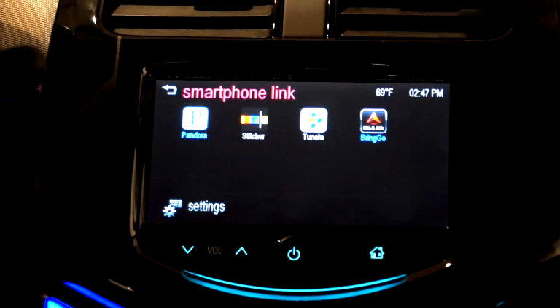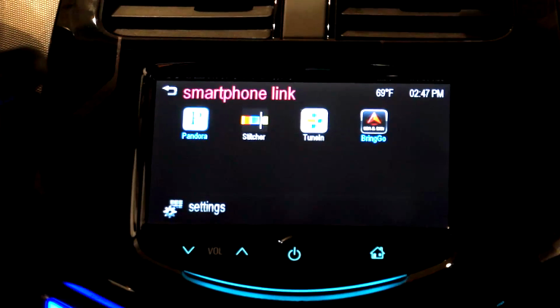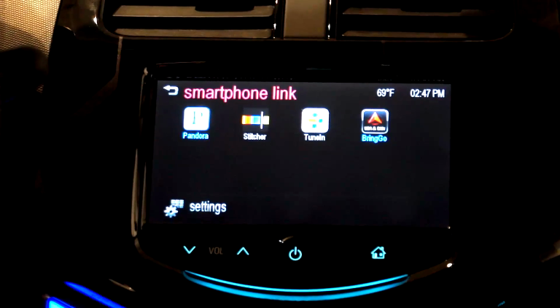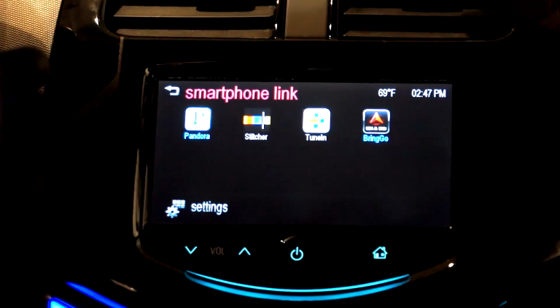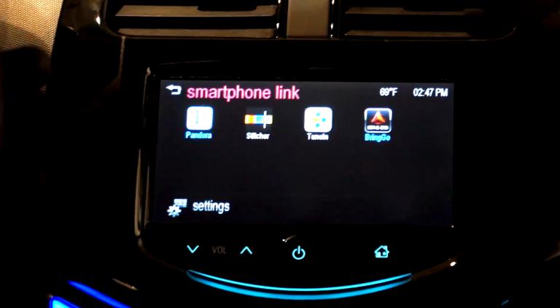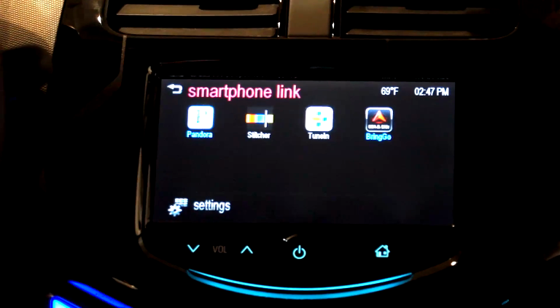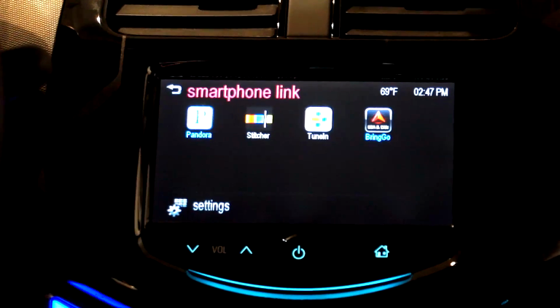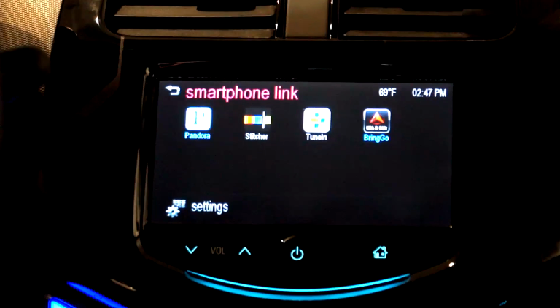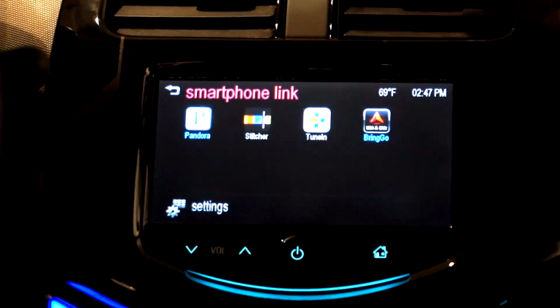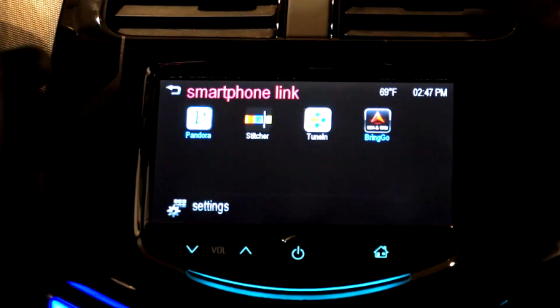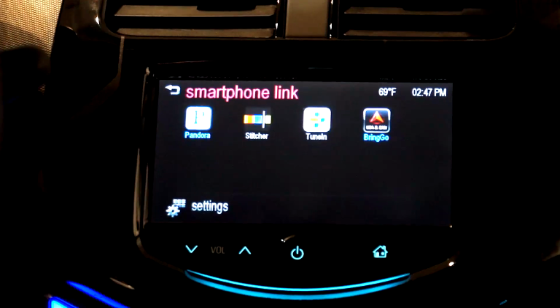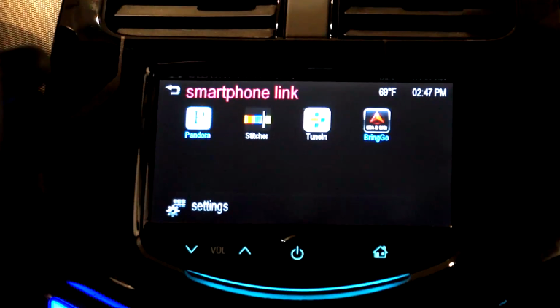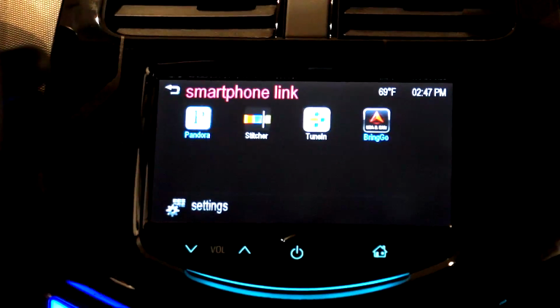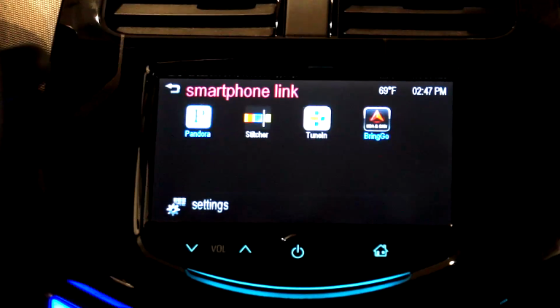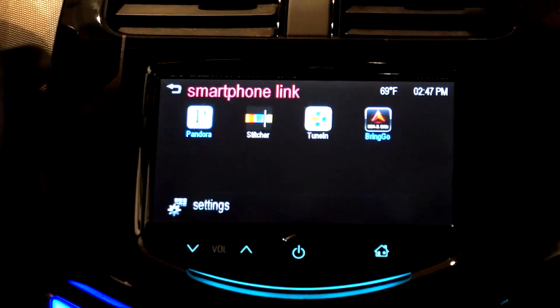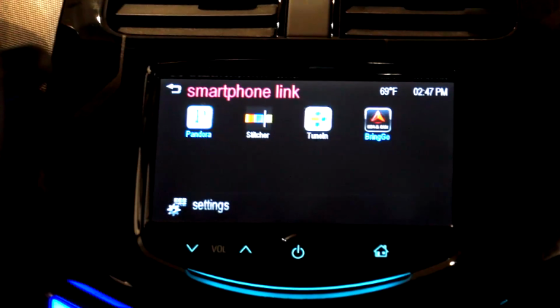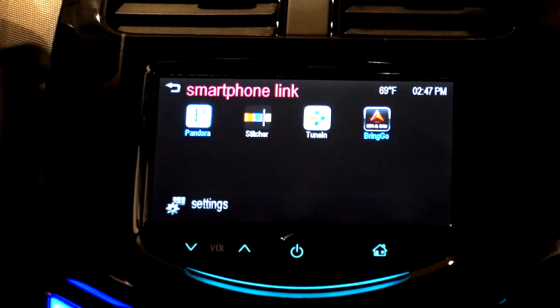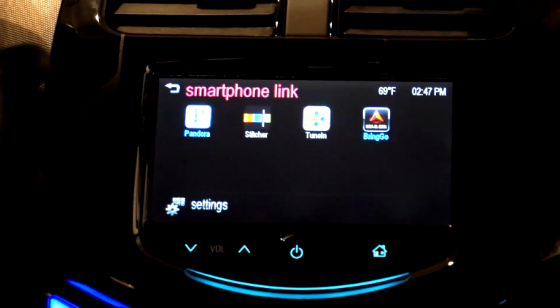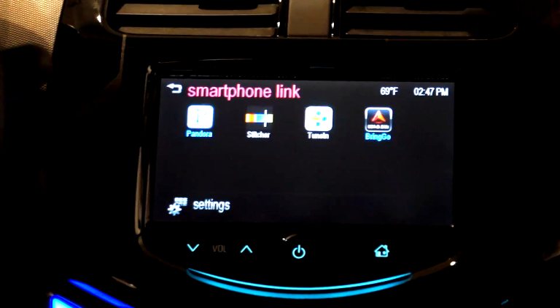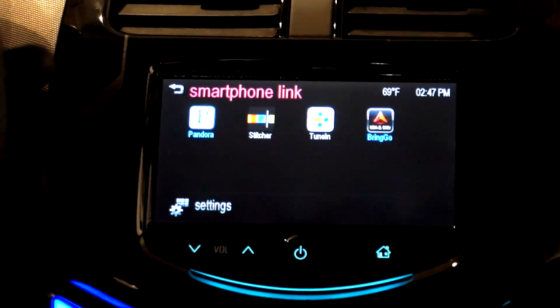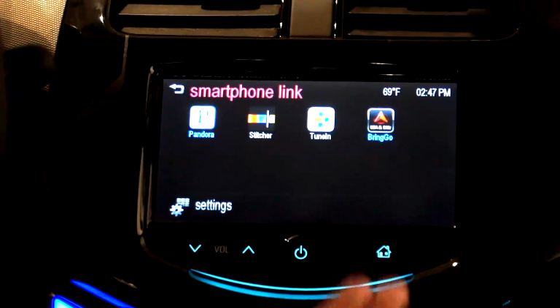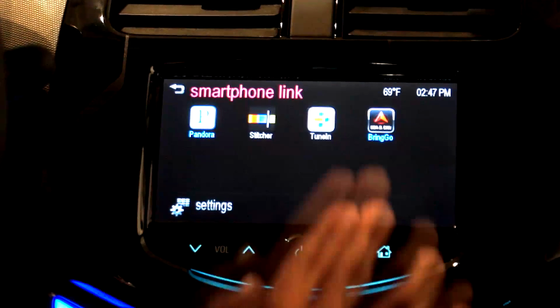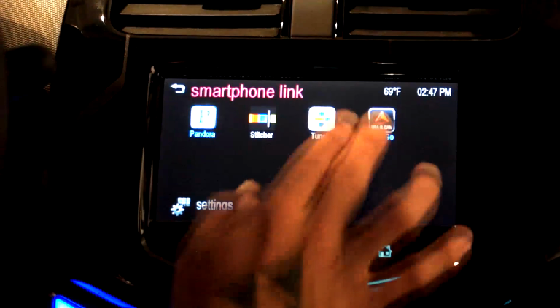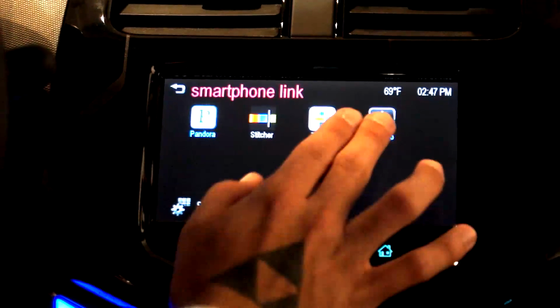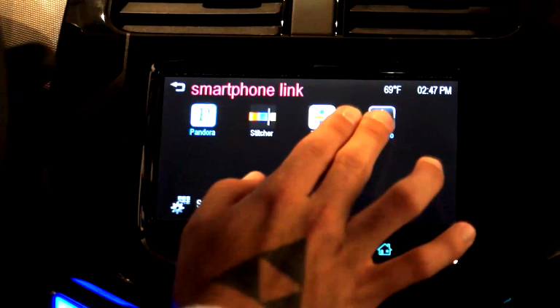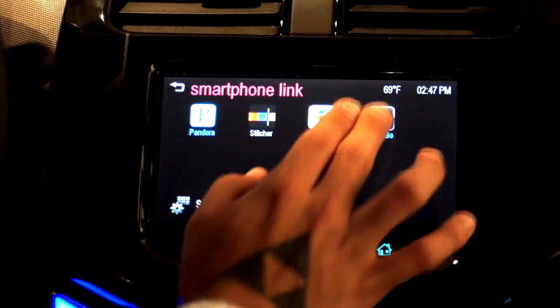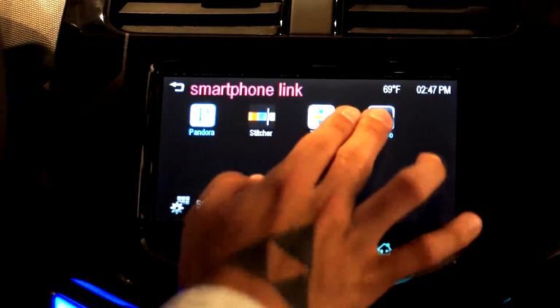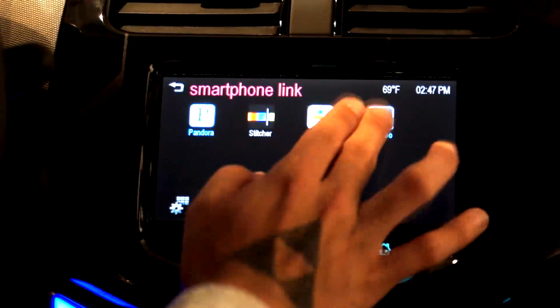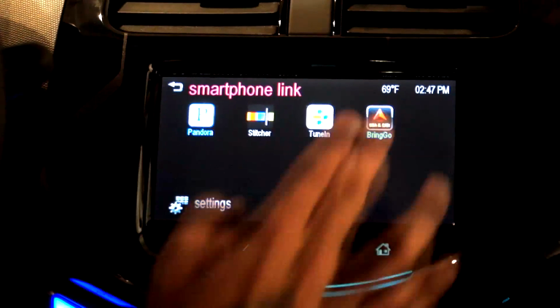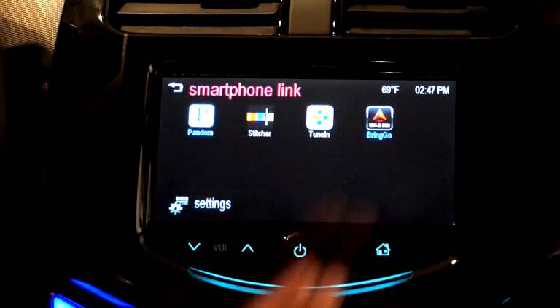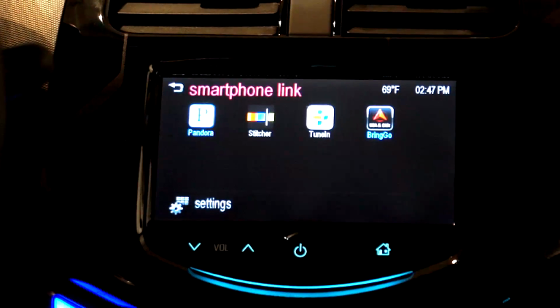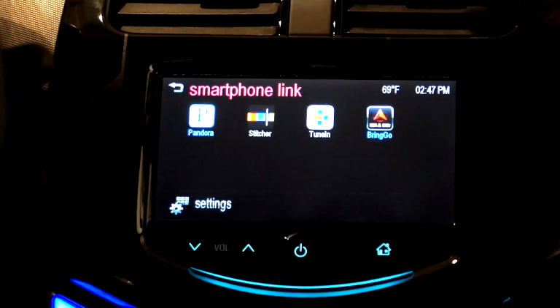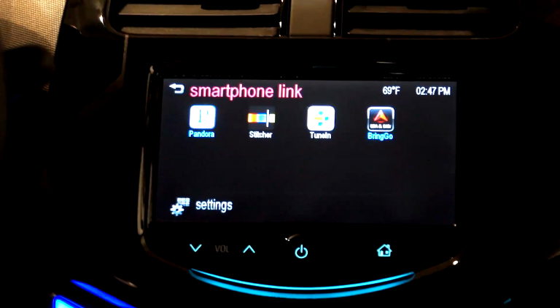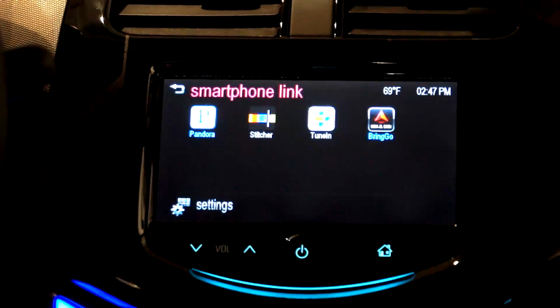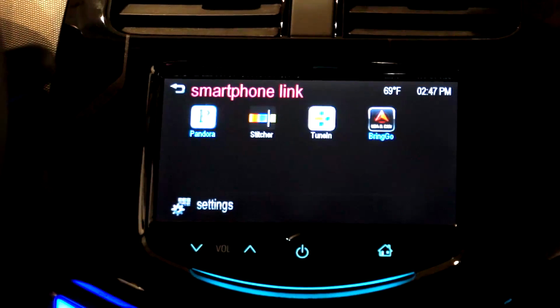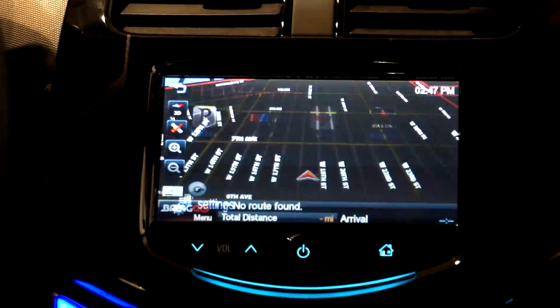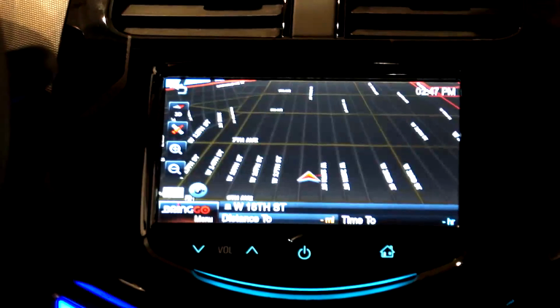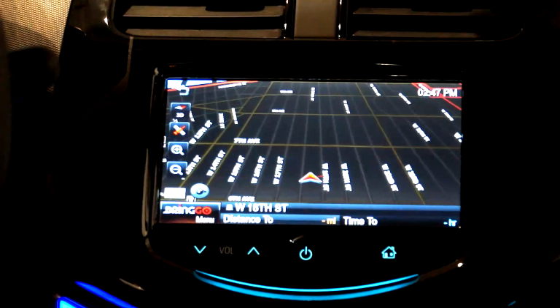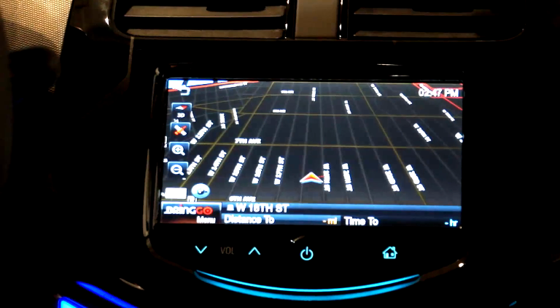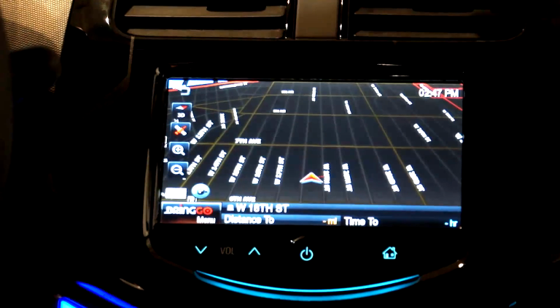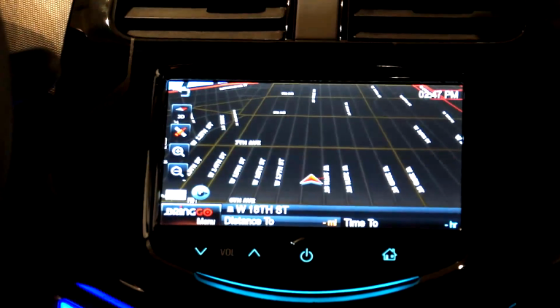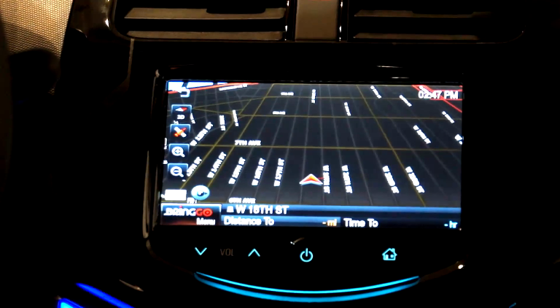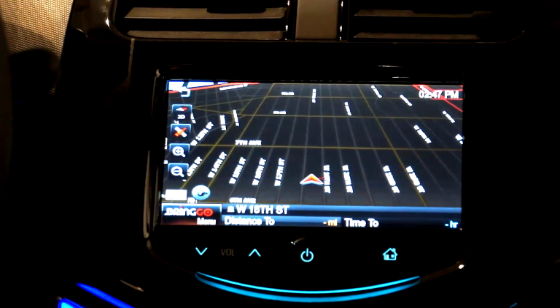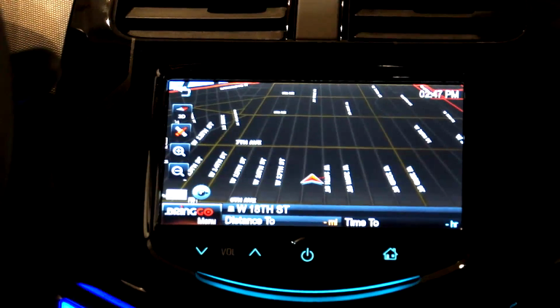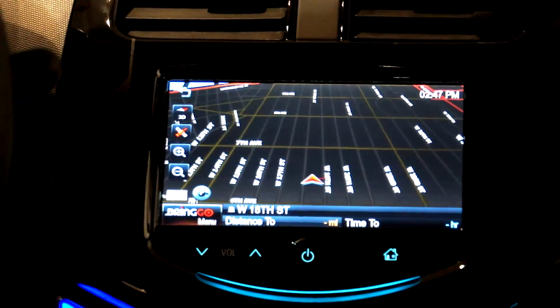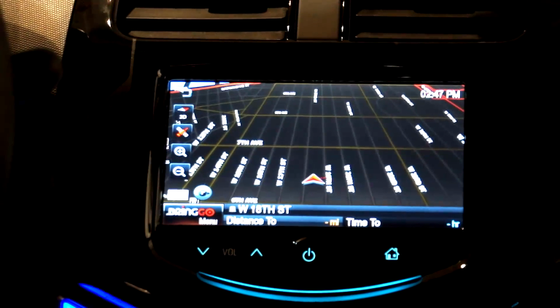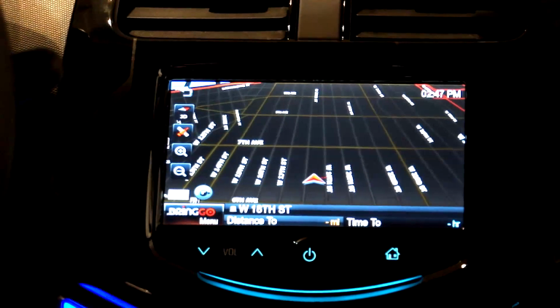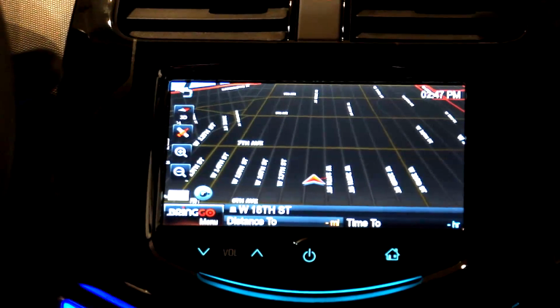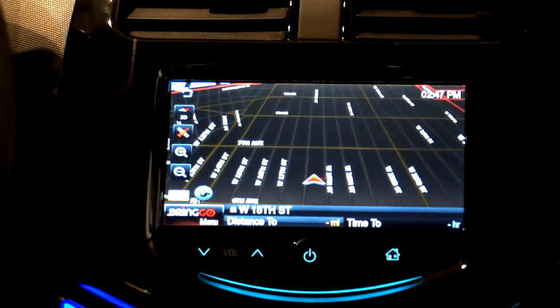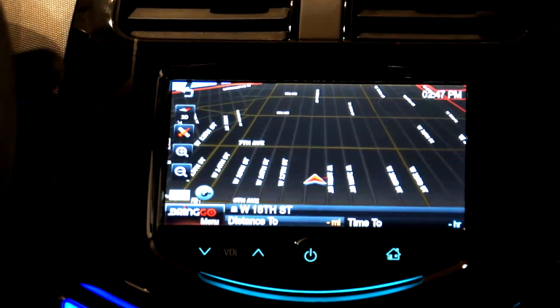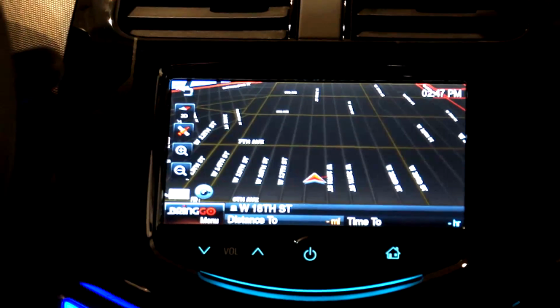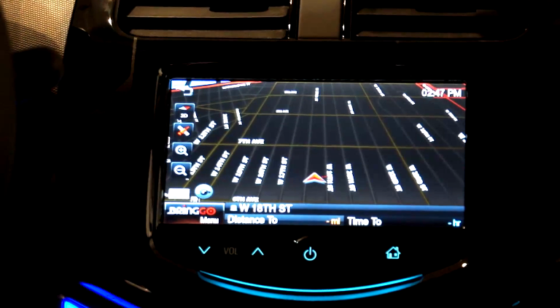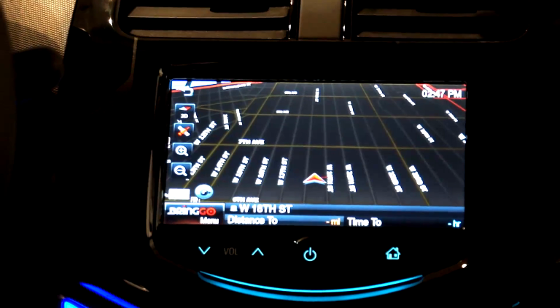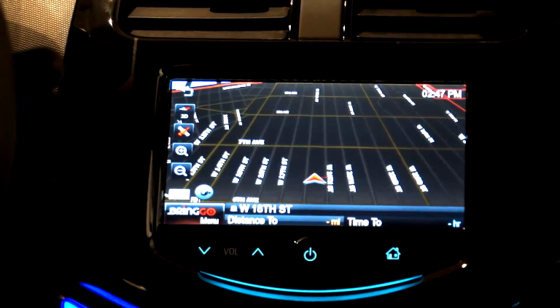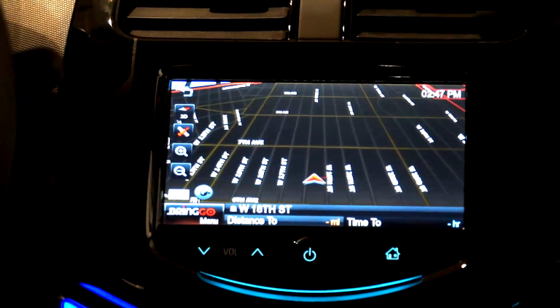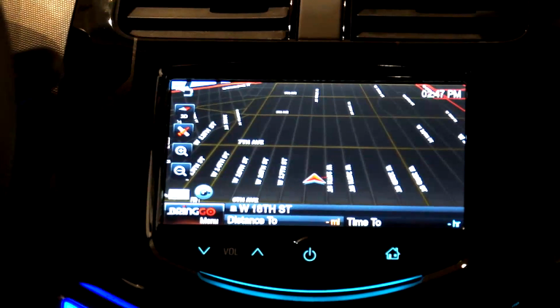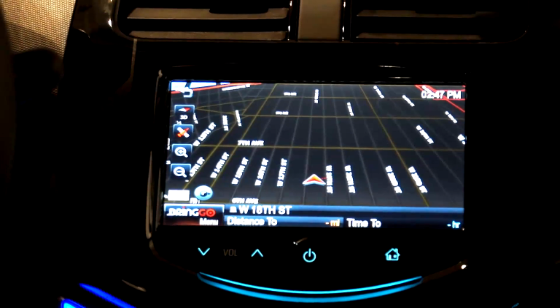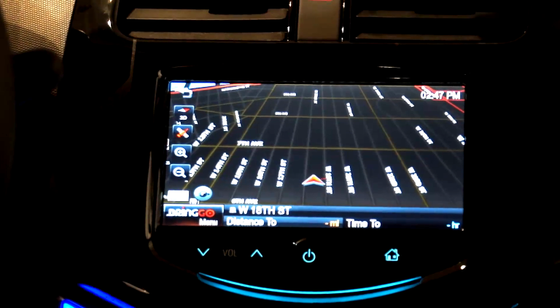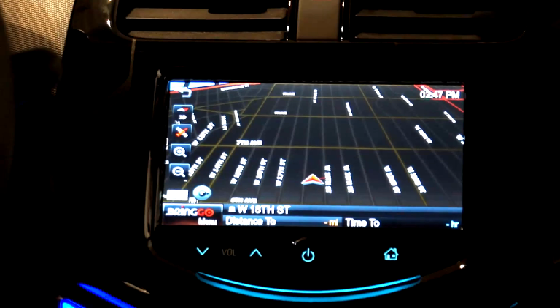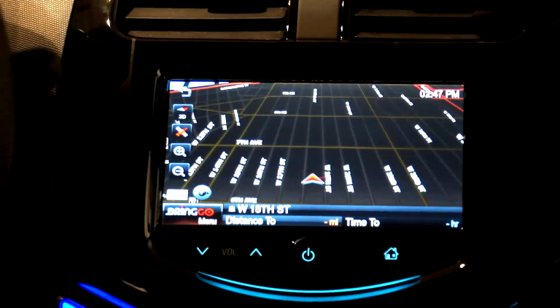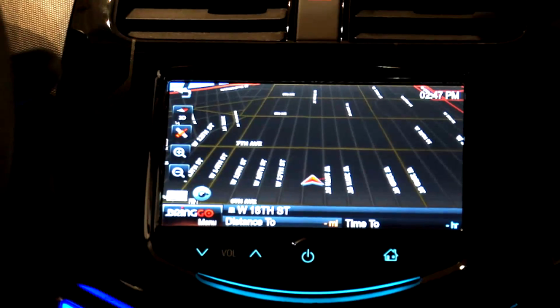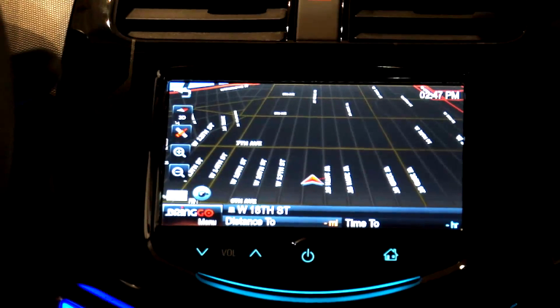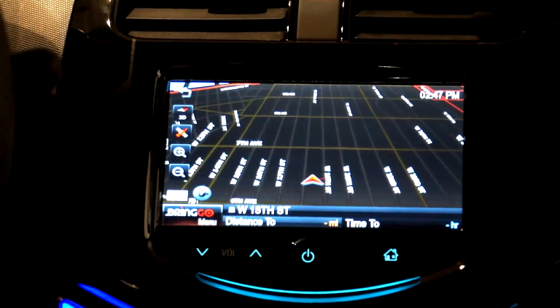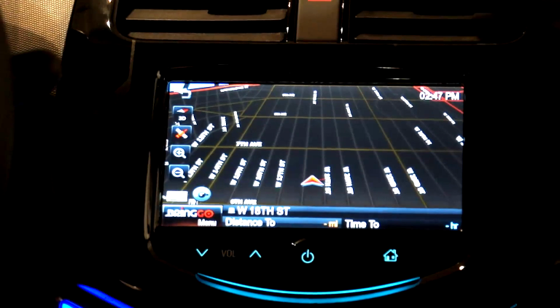So you don't actually have to look at your phone at all. All you have to do is control everything on the actual 7-inch display that we have.